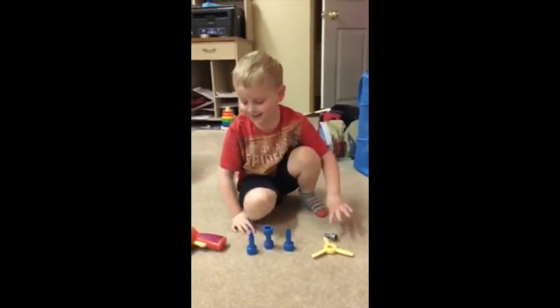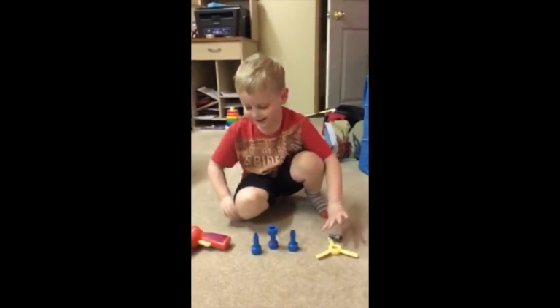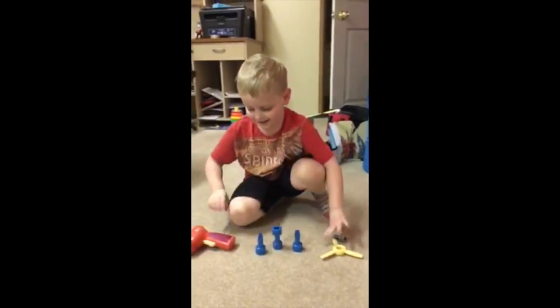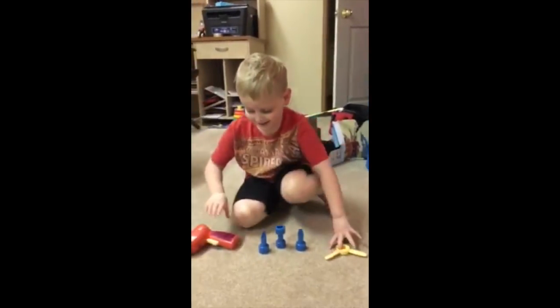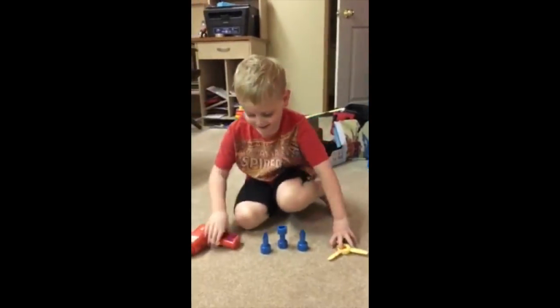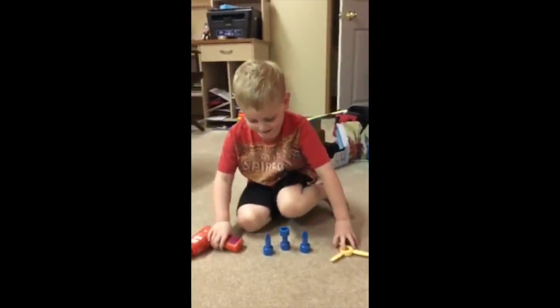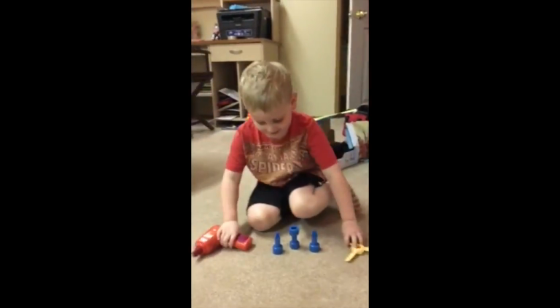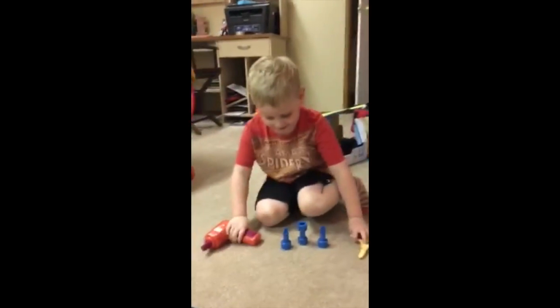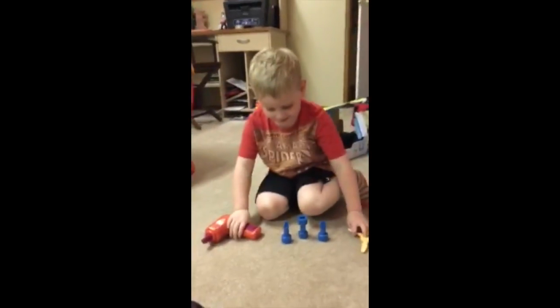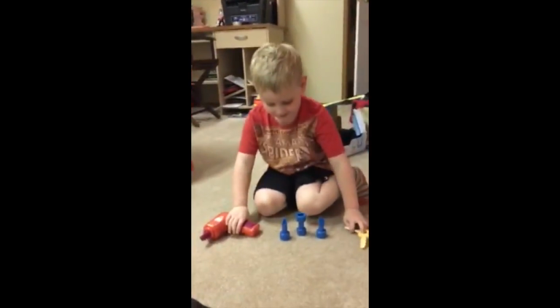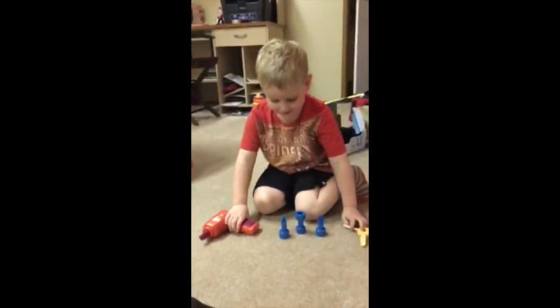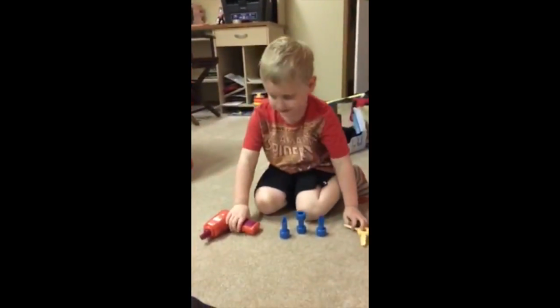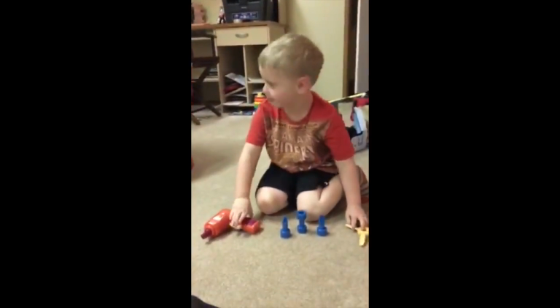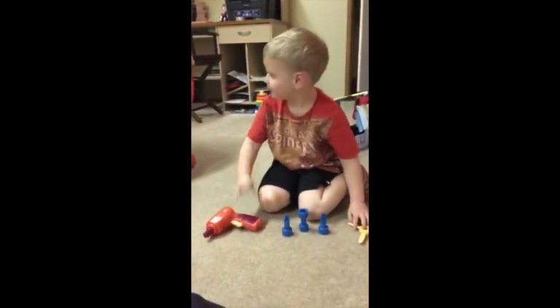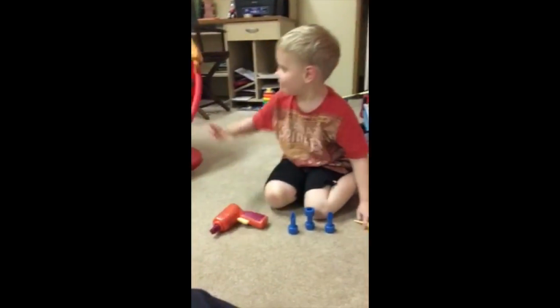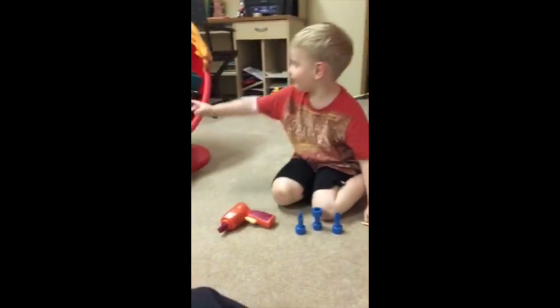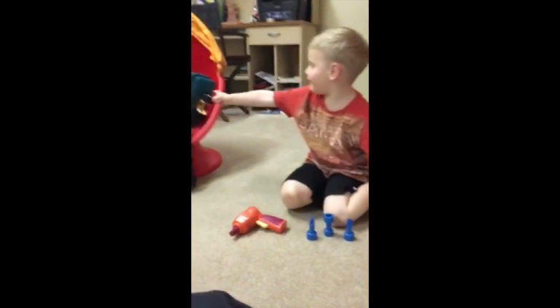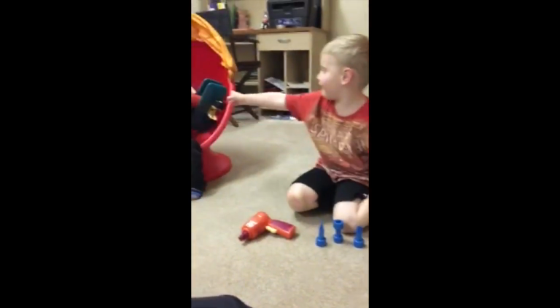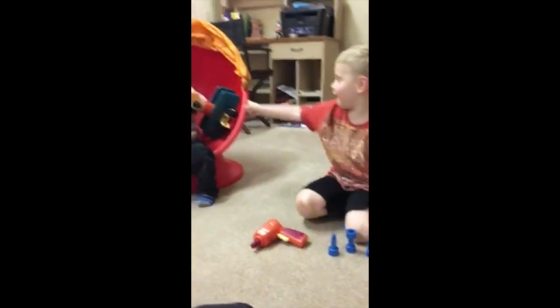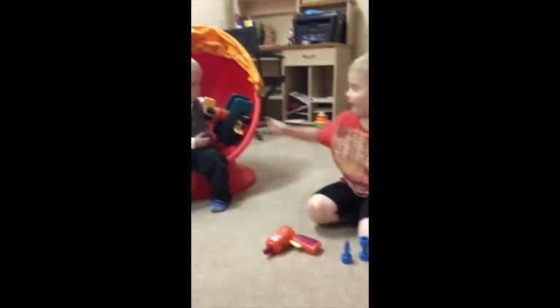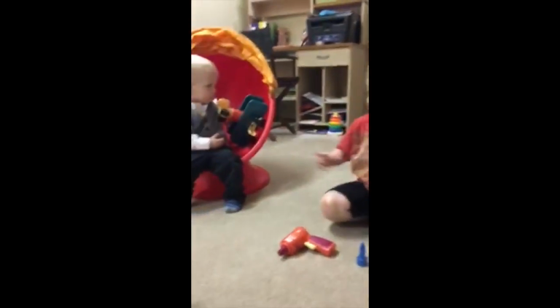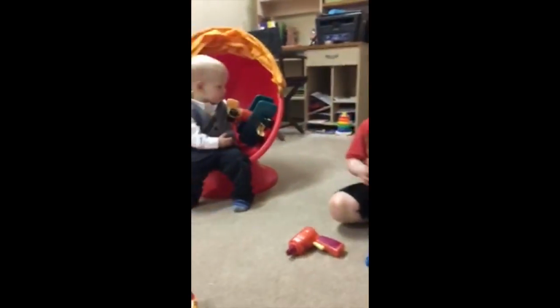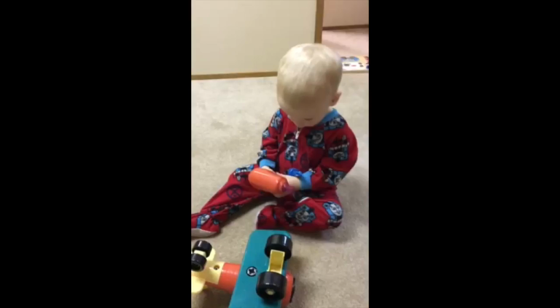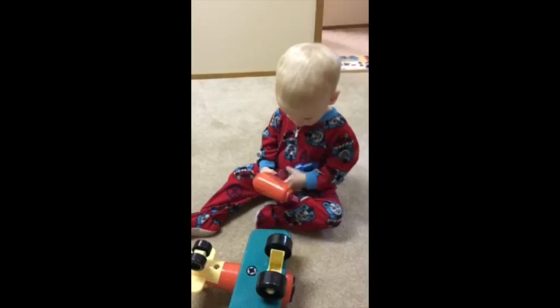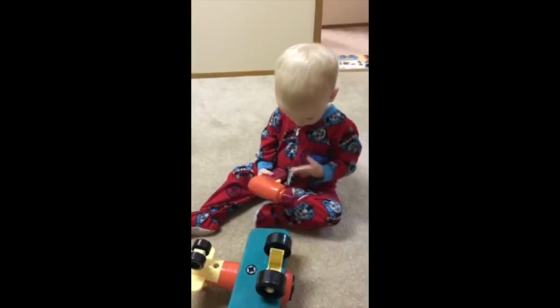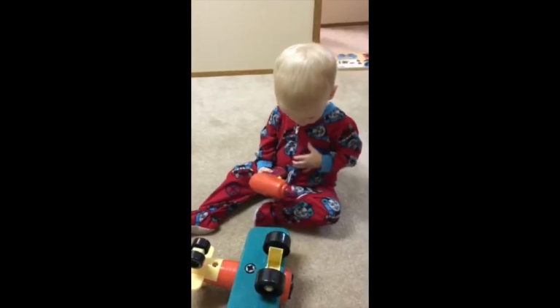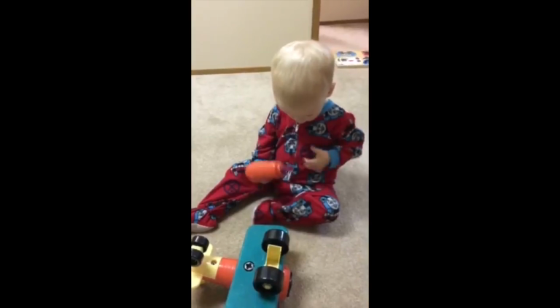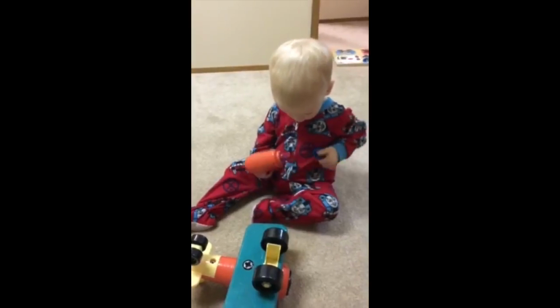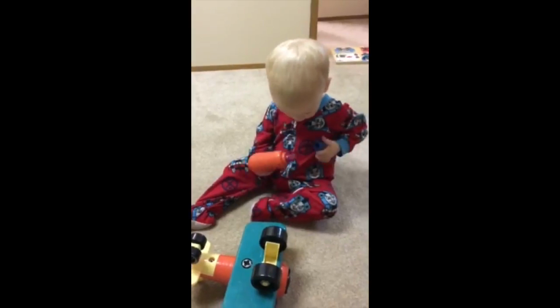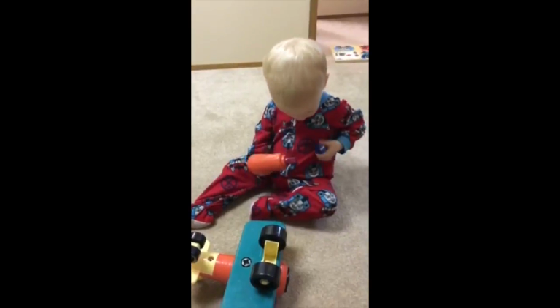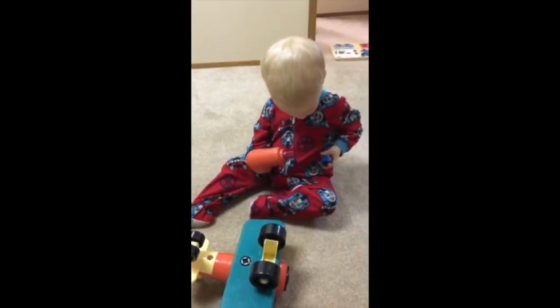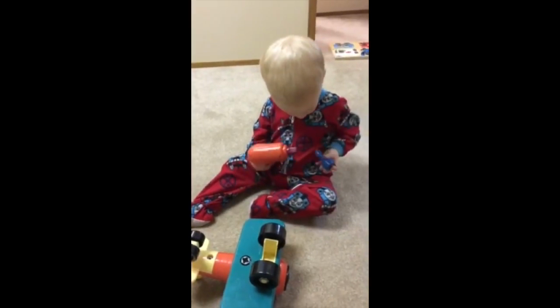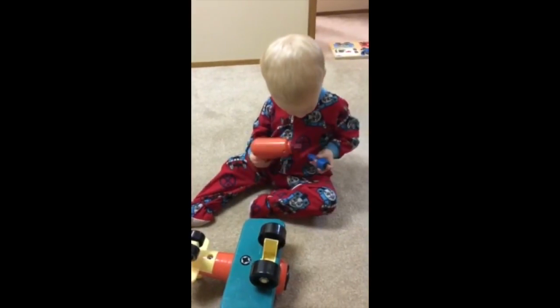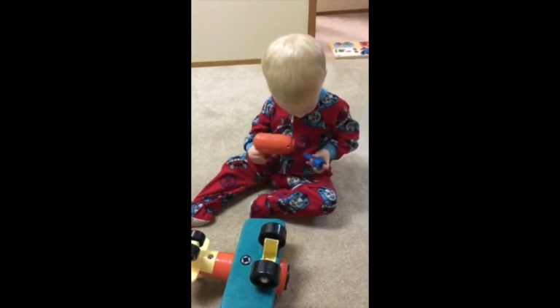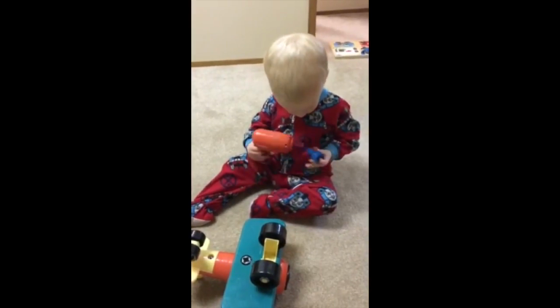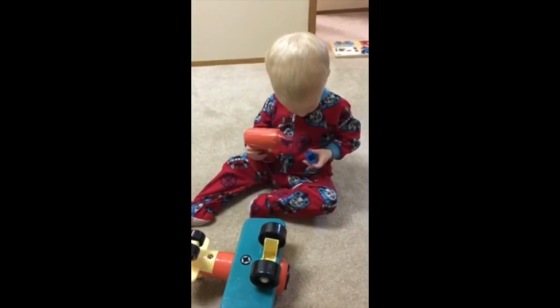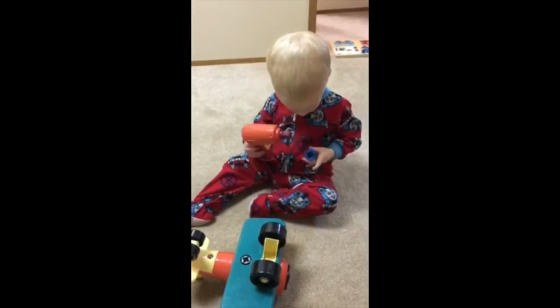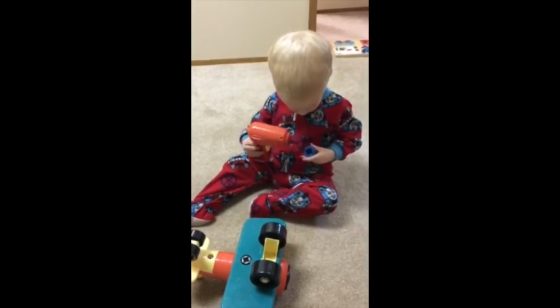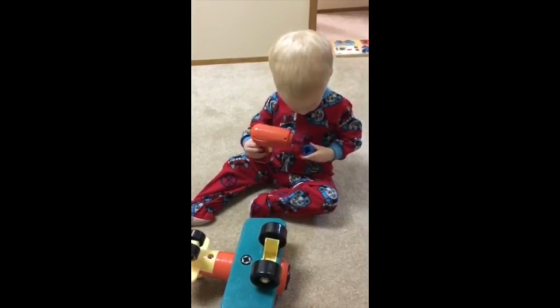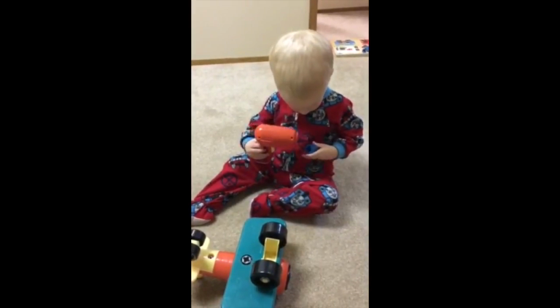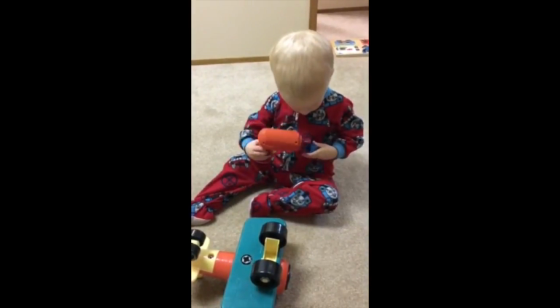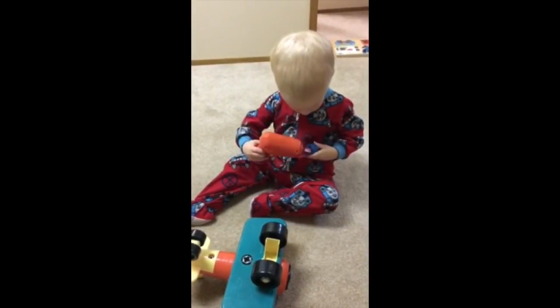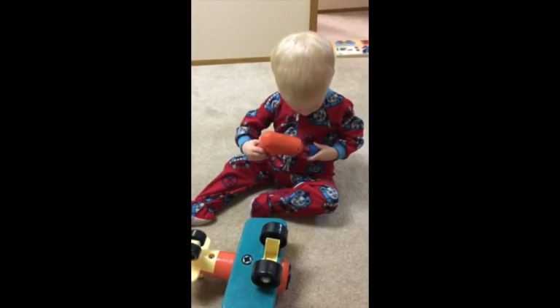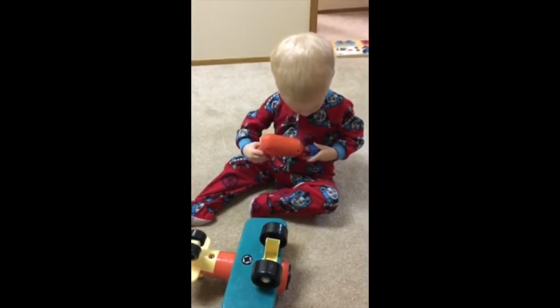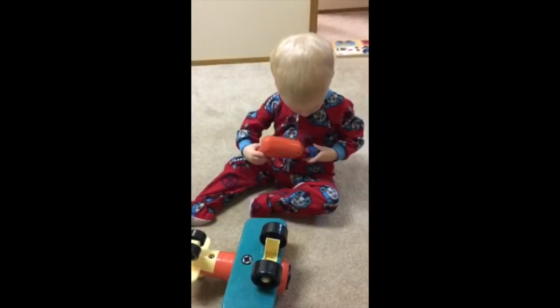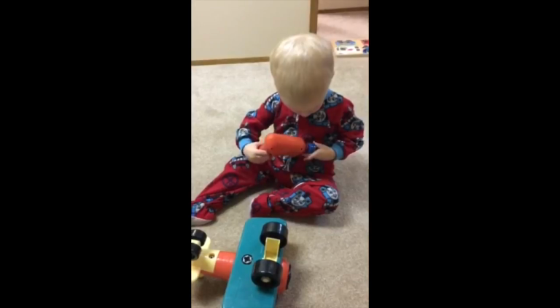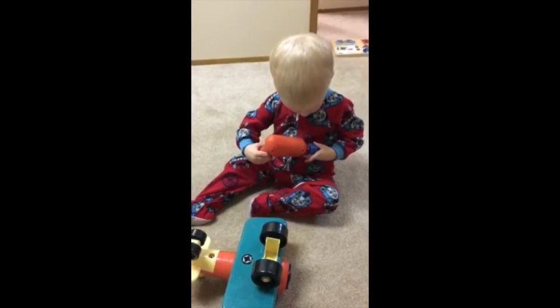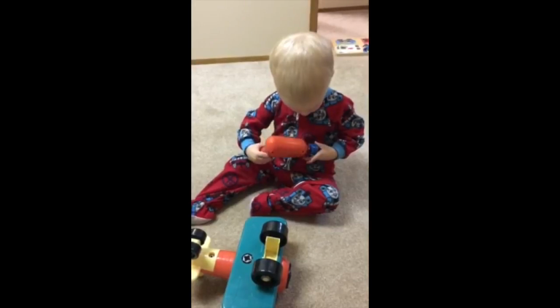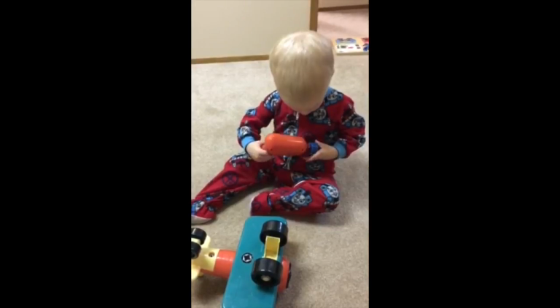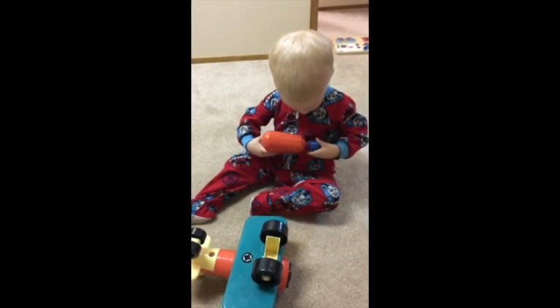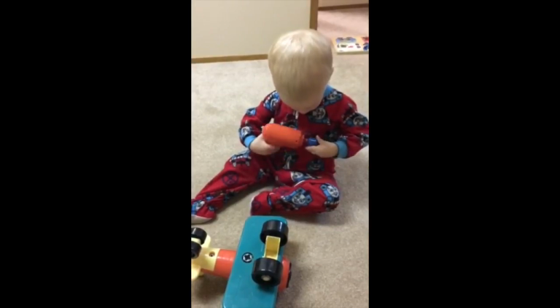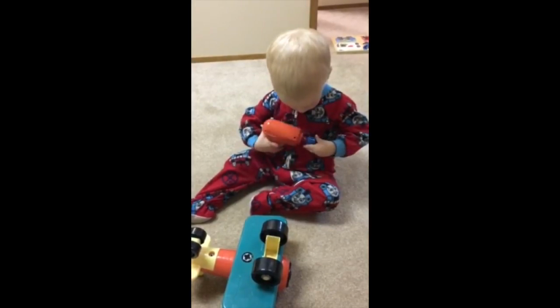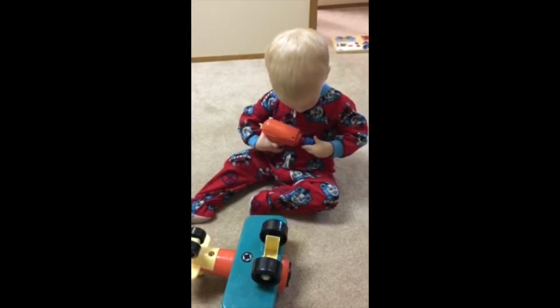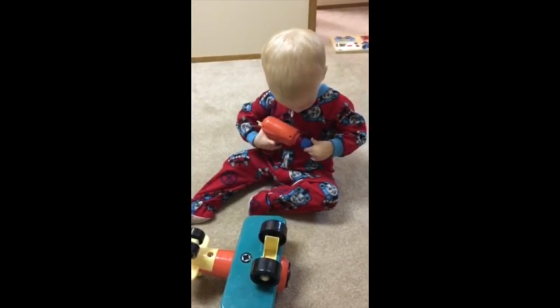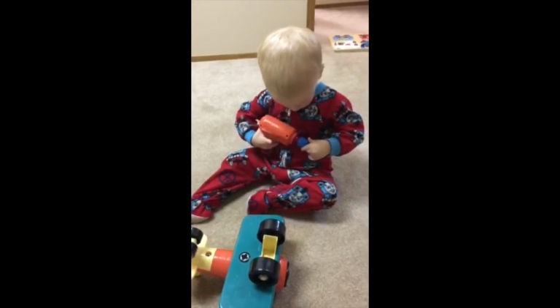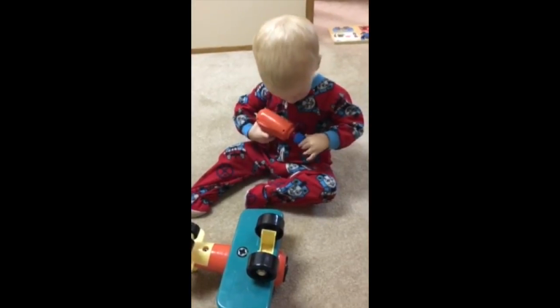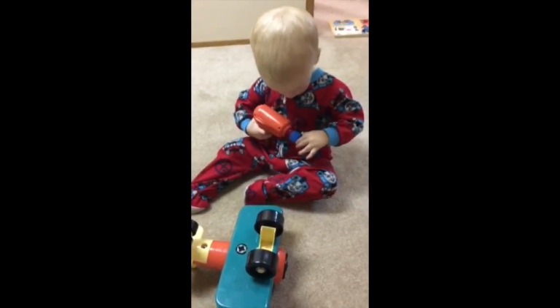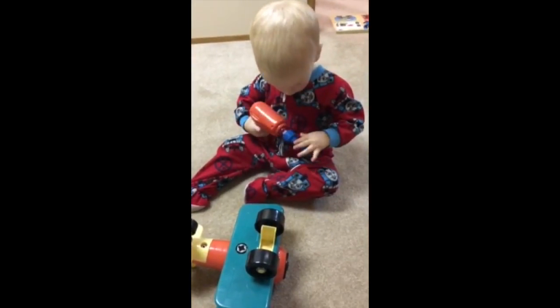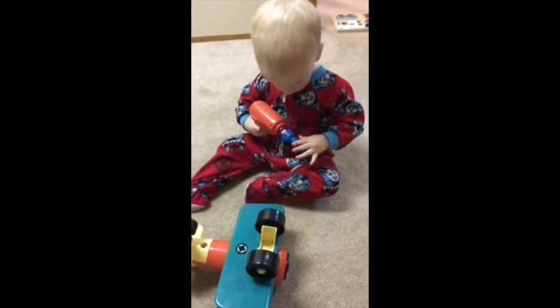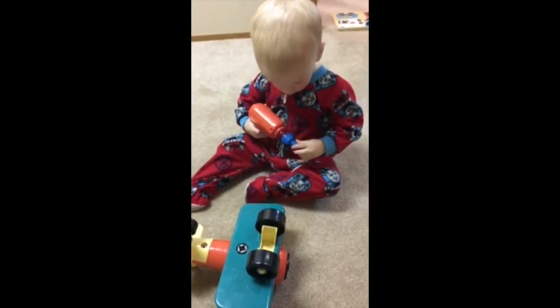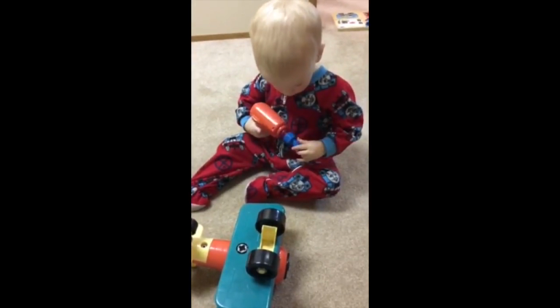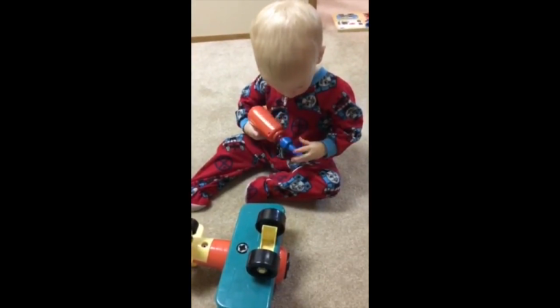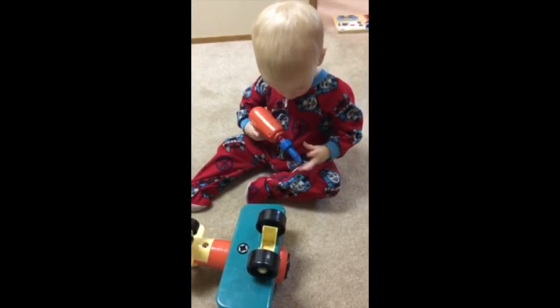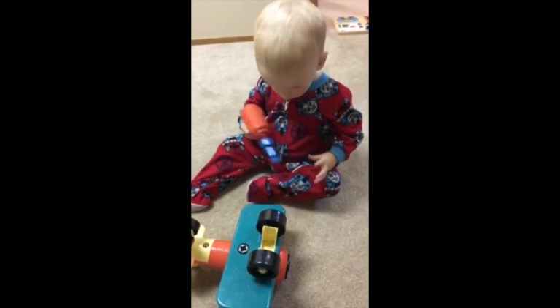And where's the airplane? Right there. What are you doing Bronson?